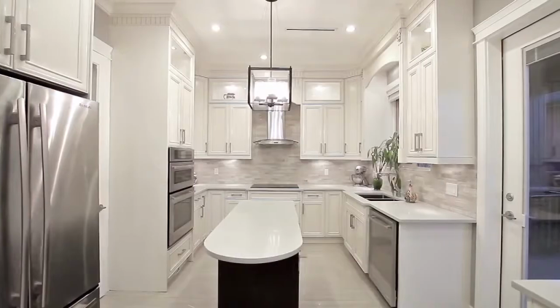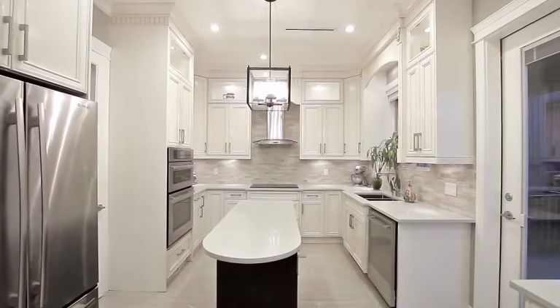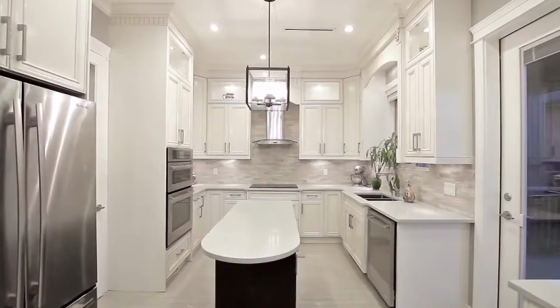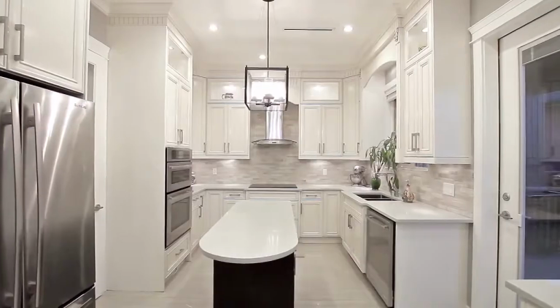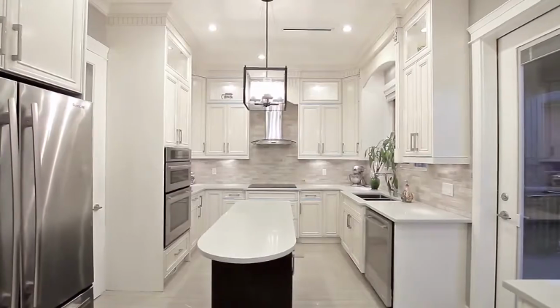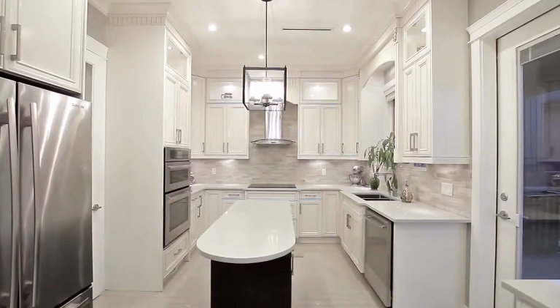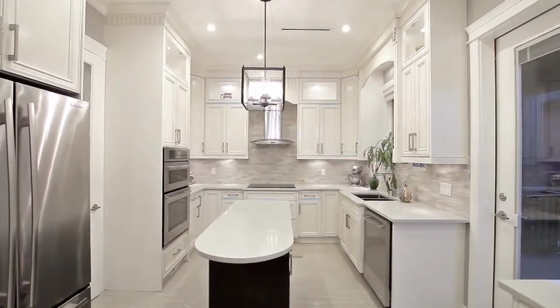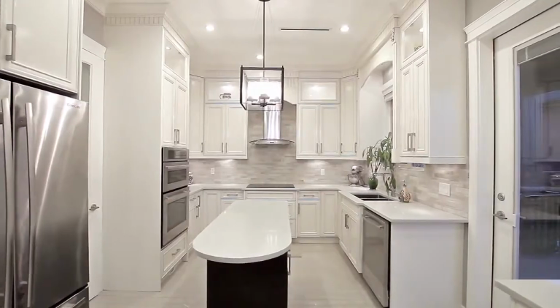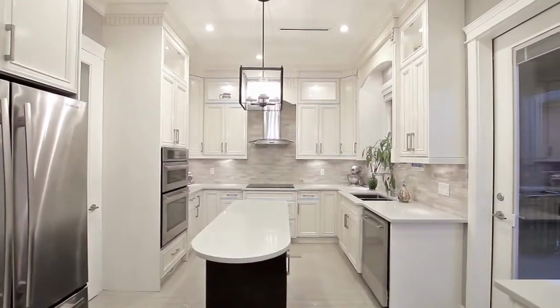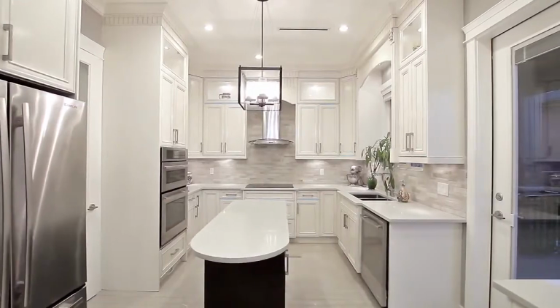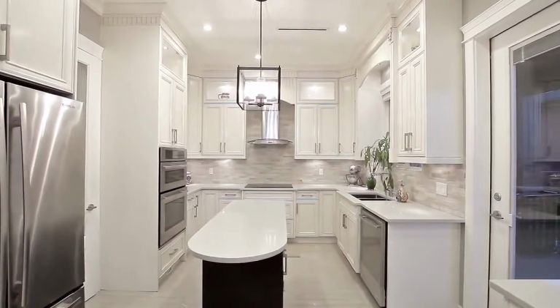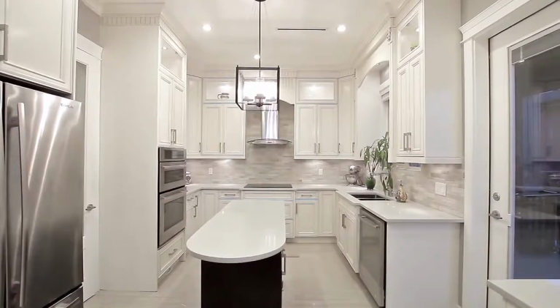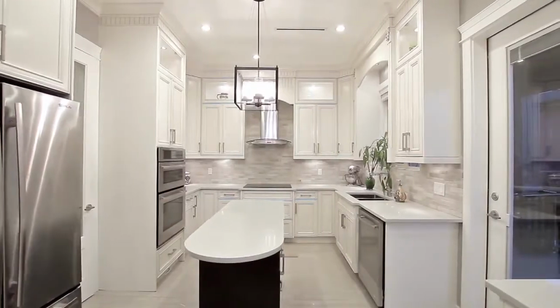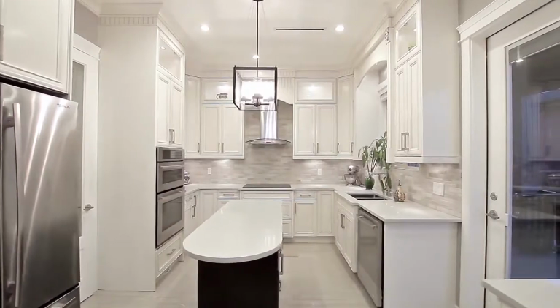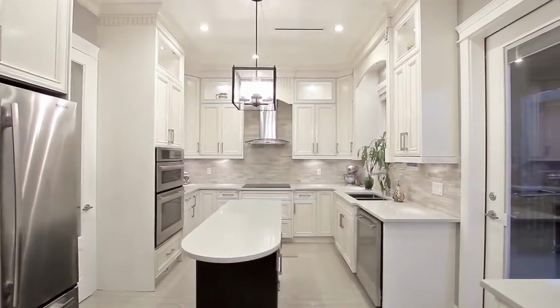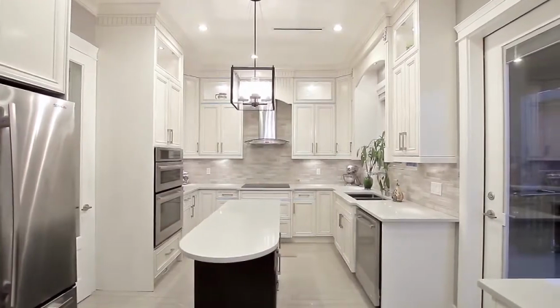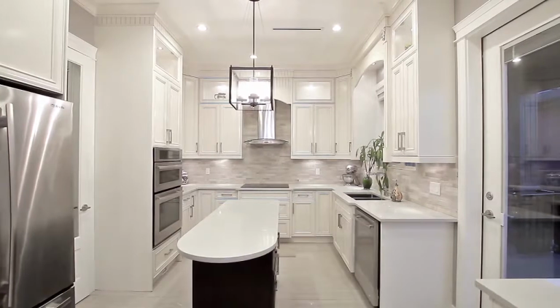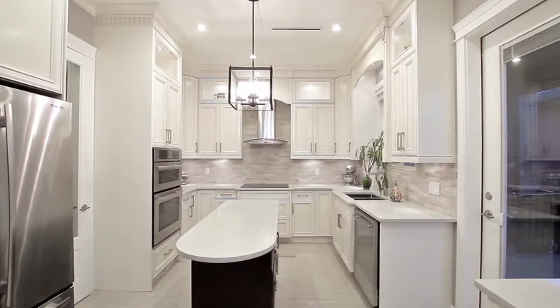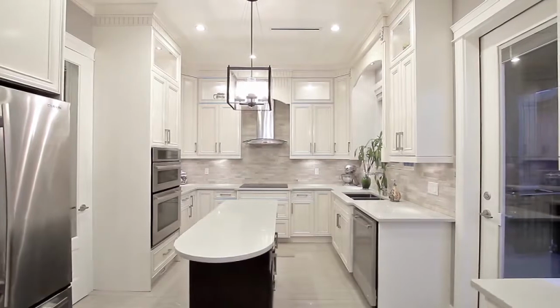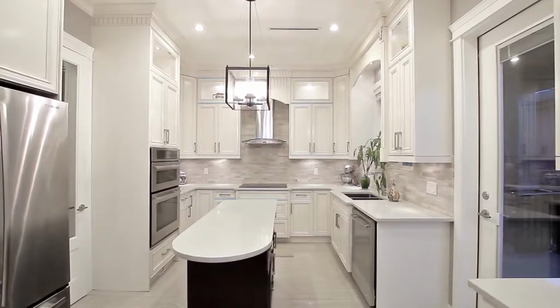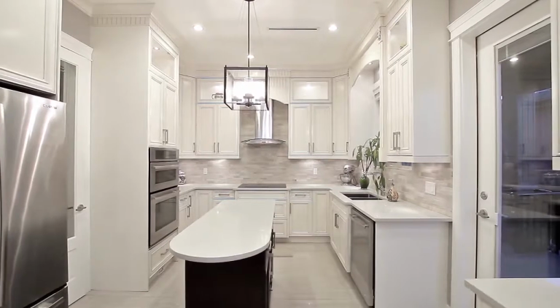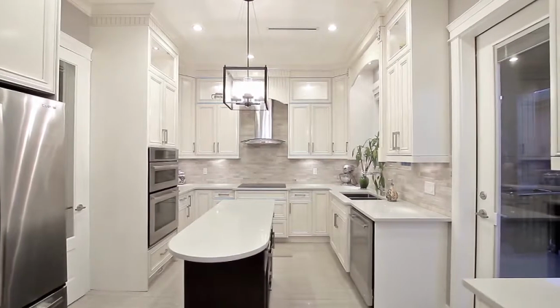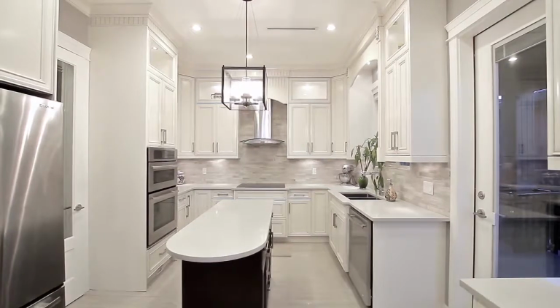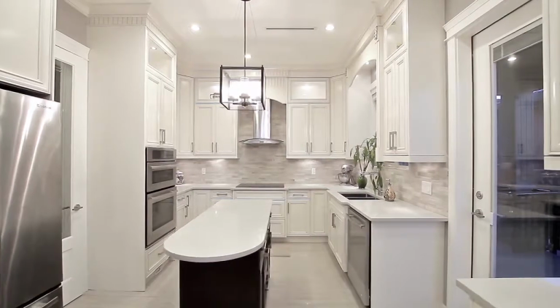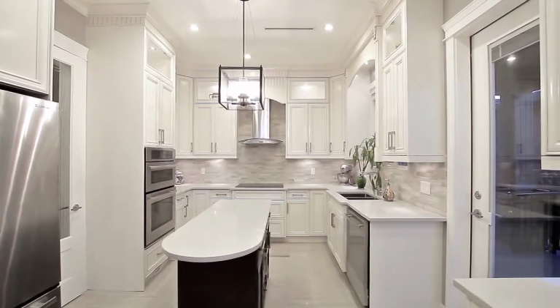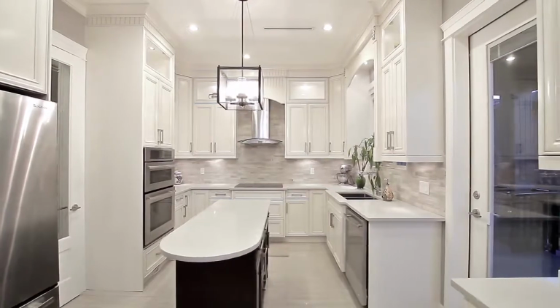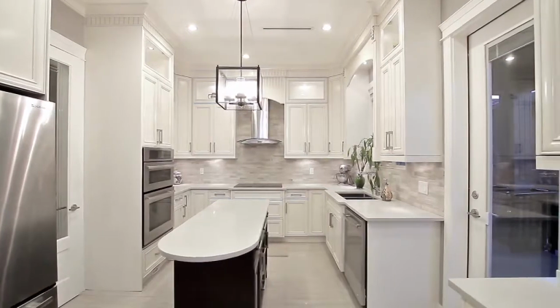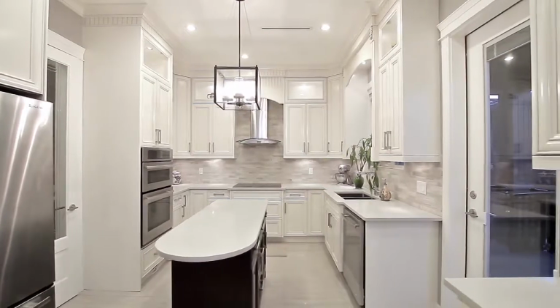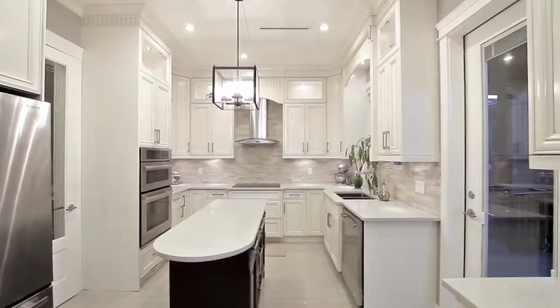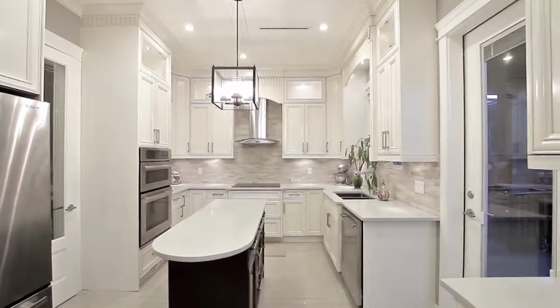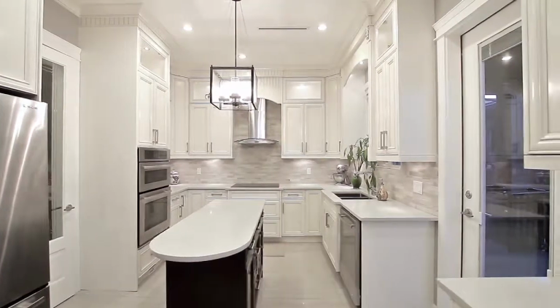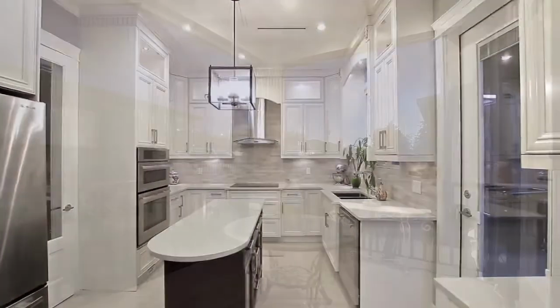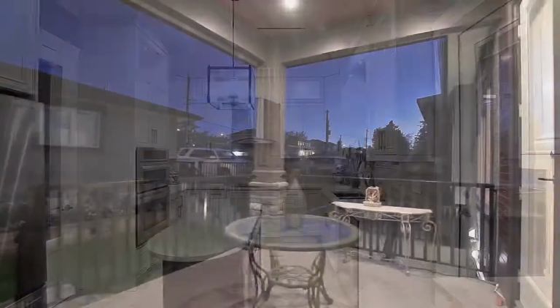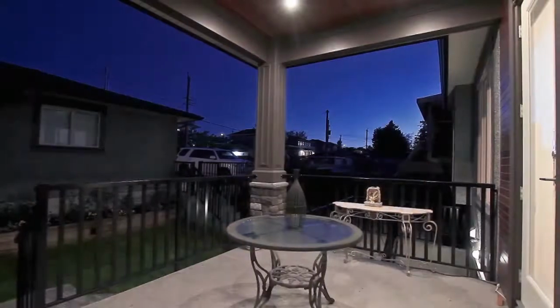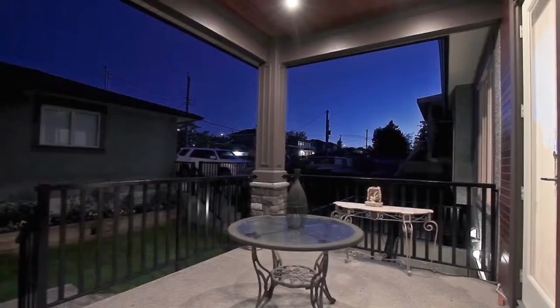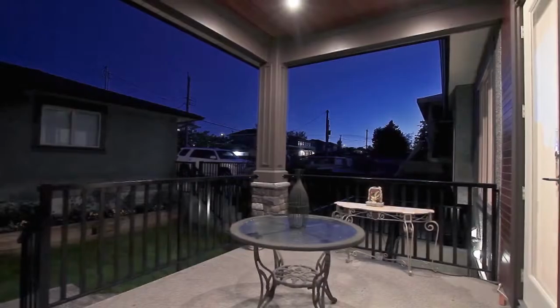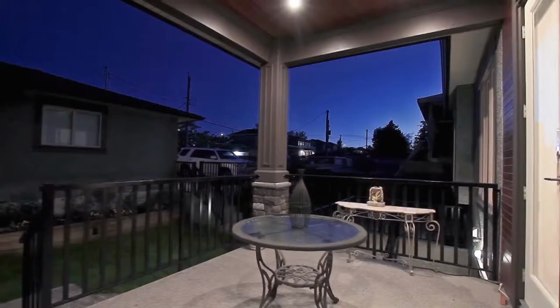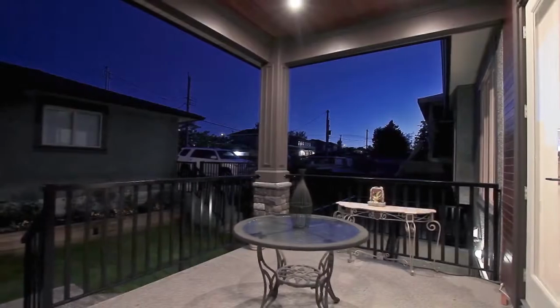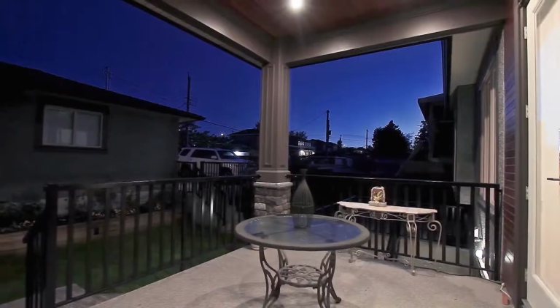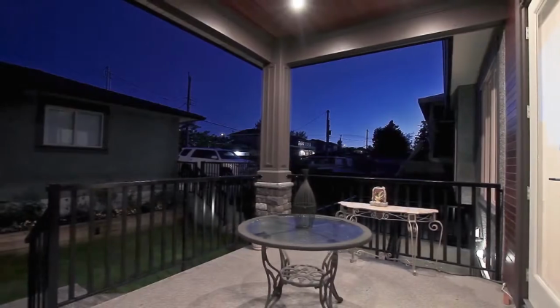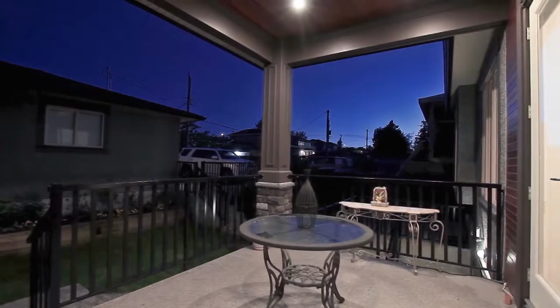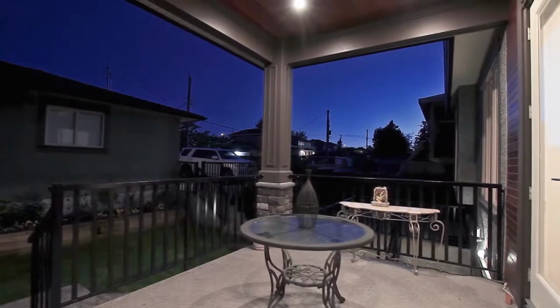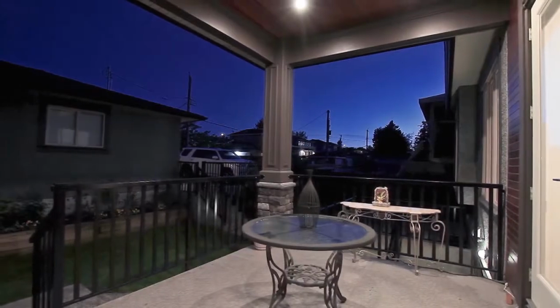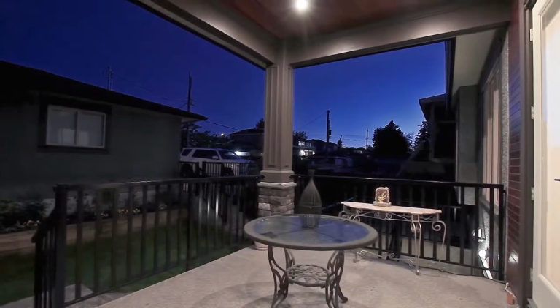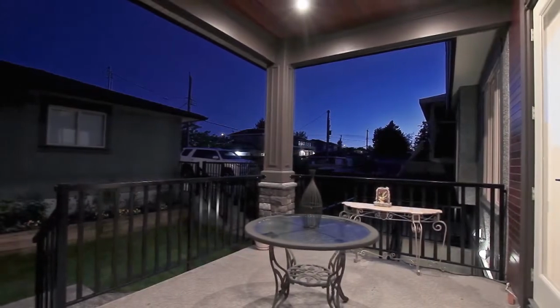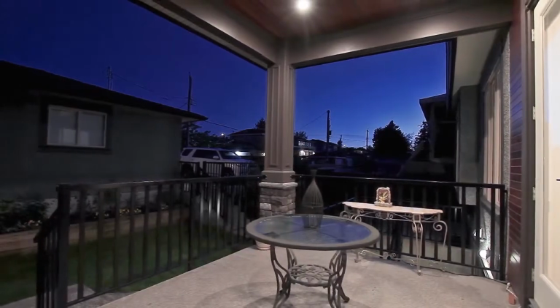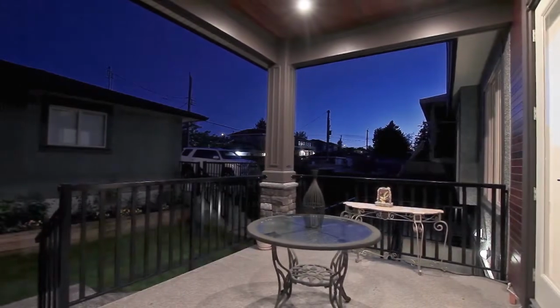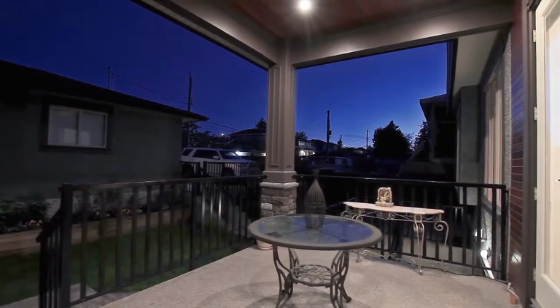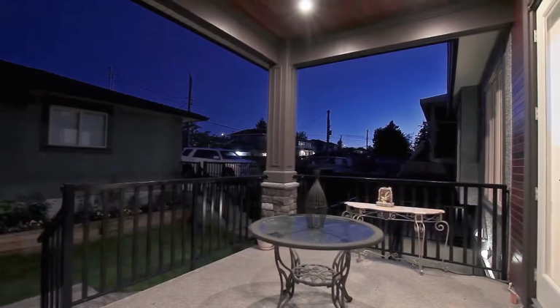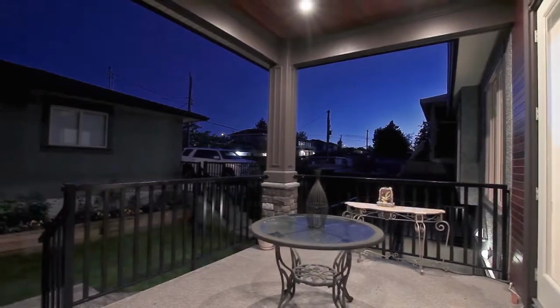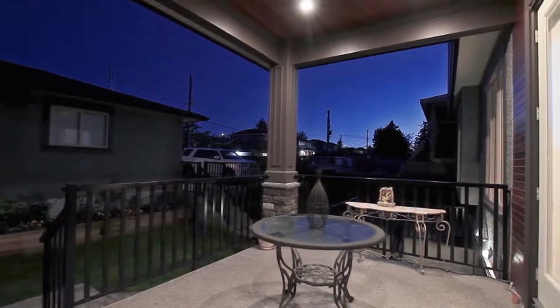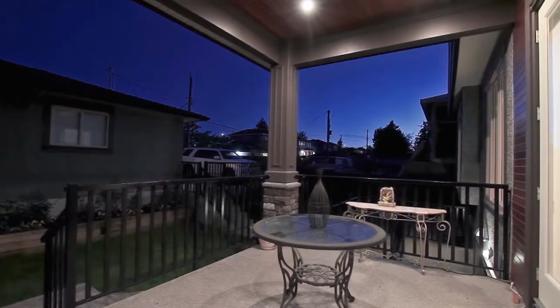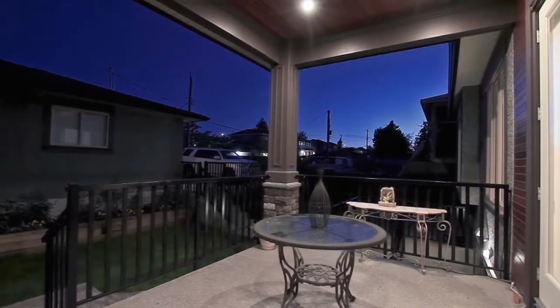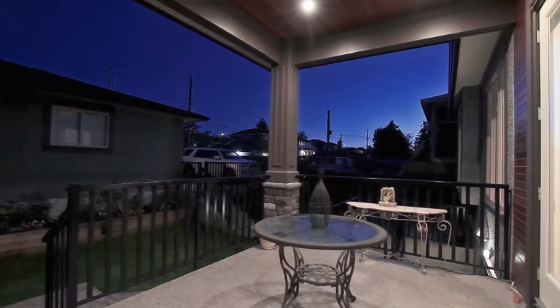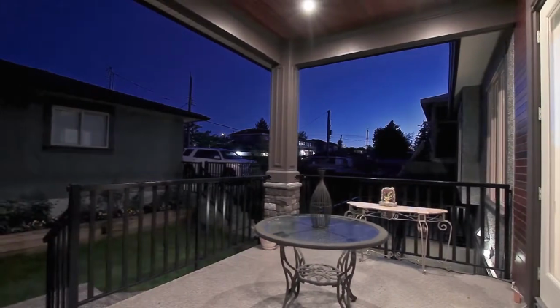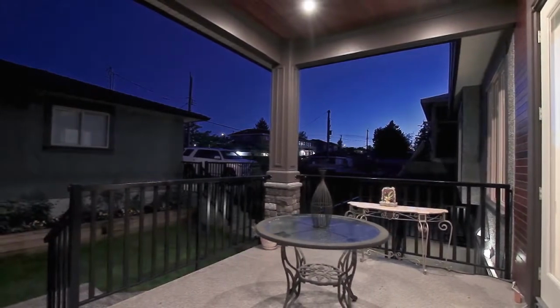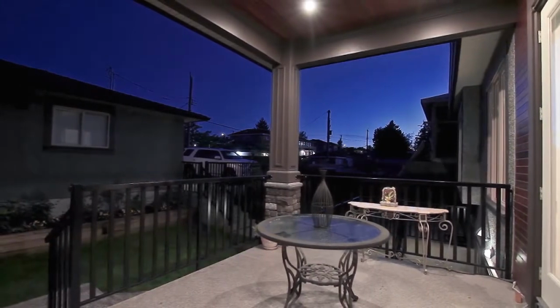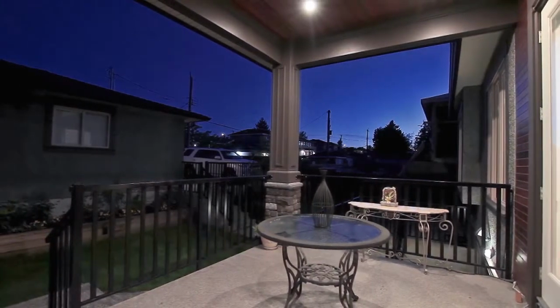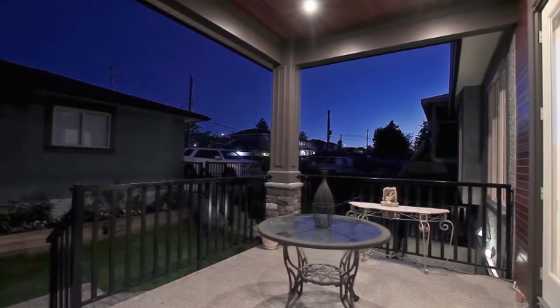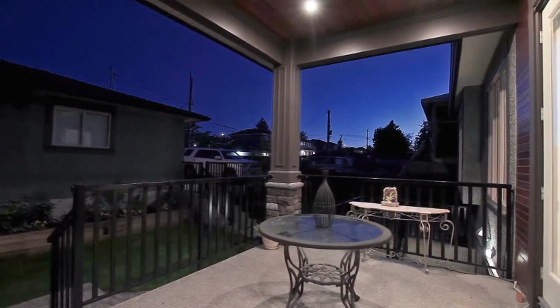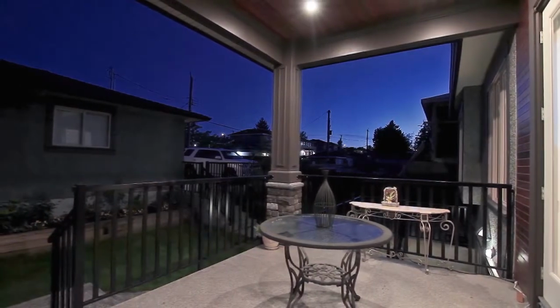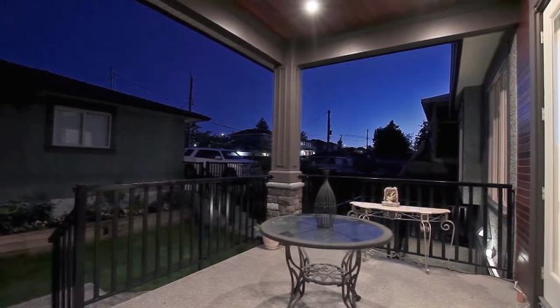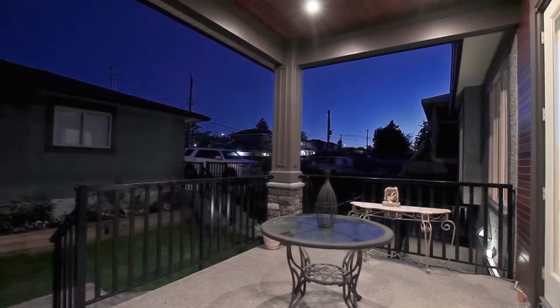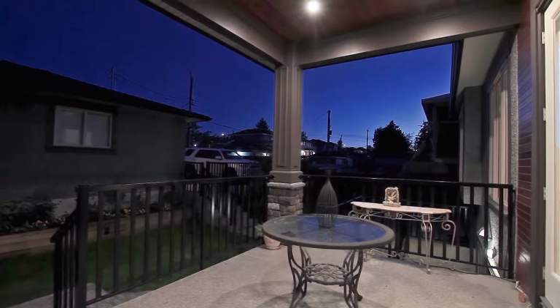And from the kitchen, step outside to your spacious covered patio, and down into your backyard, with two-car garage and lane access.